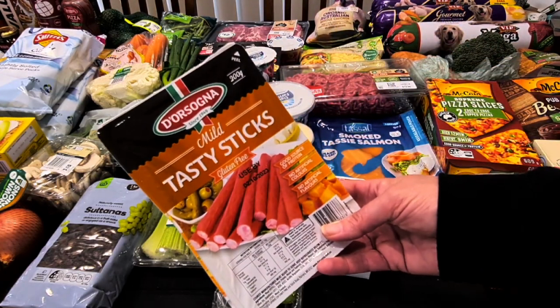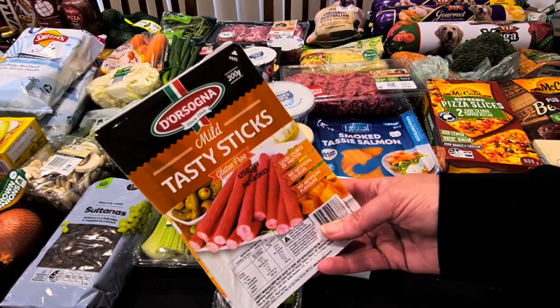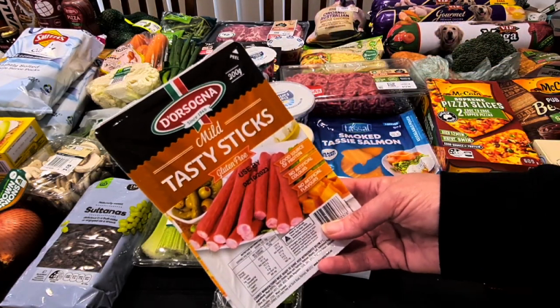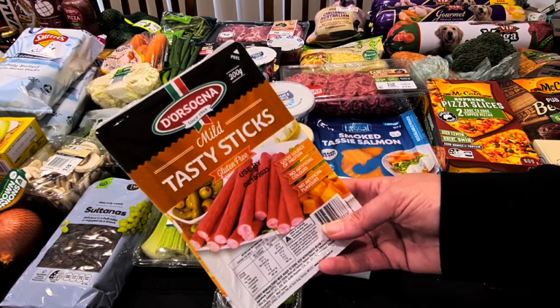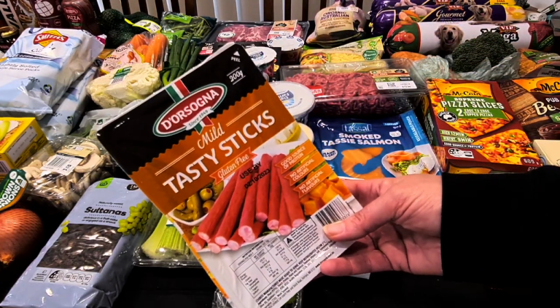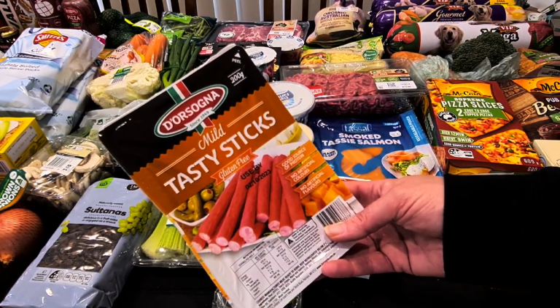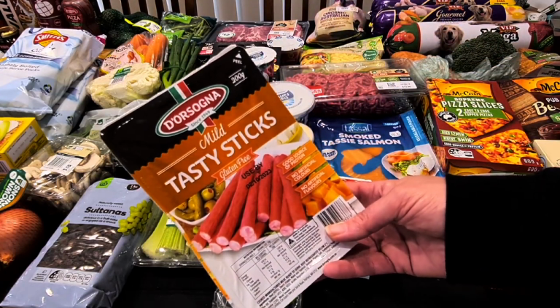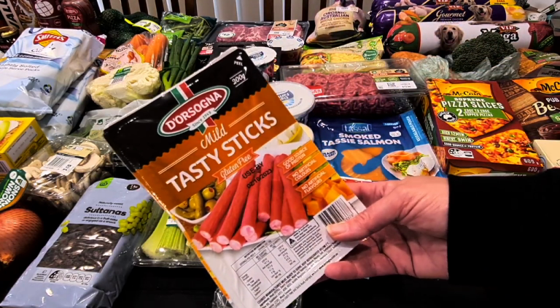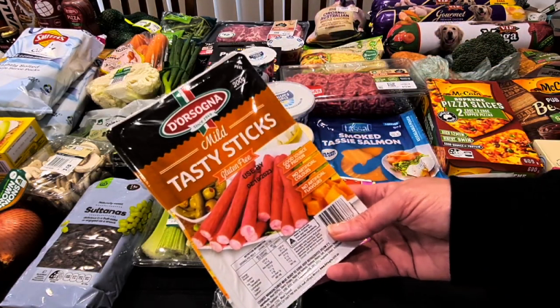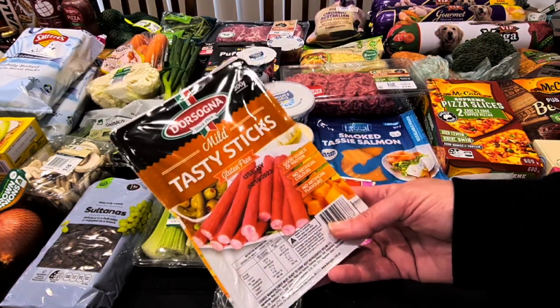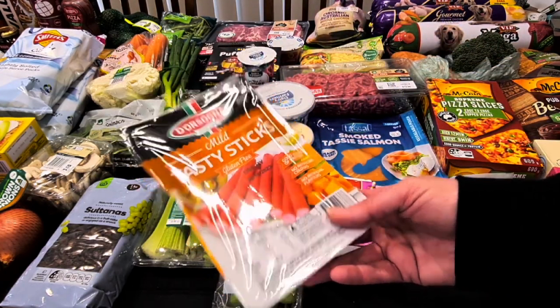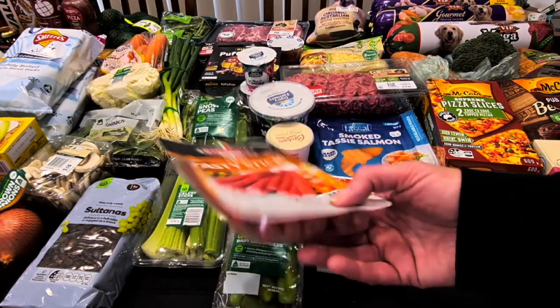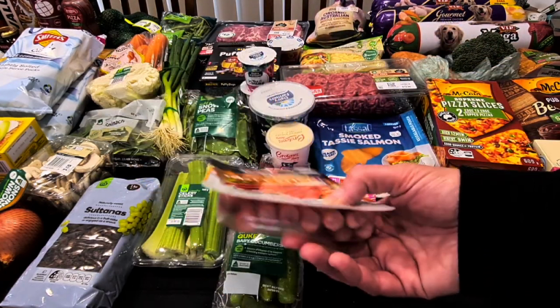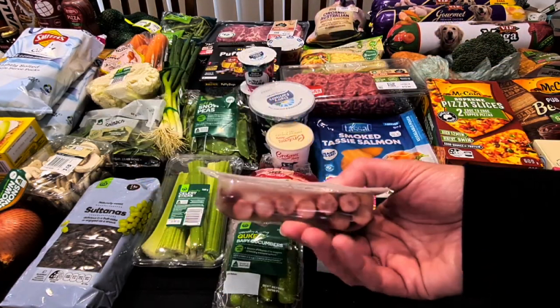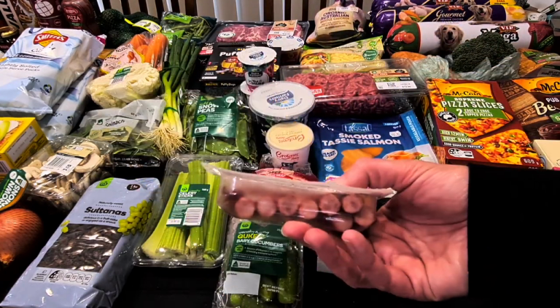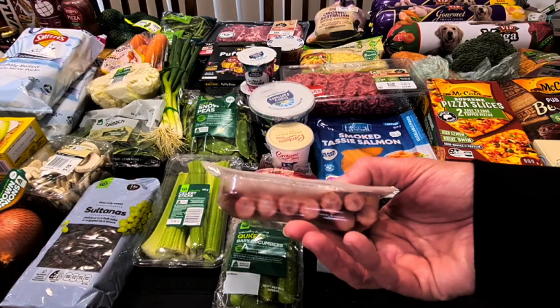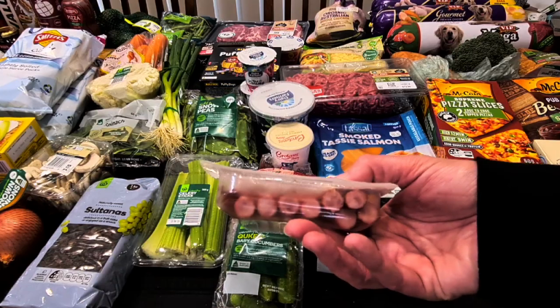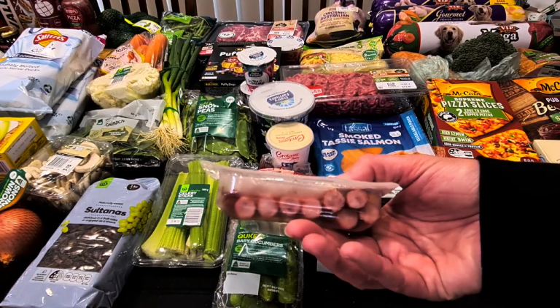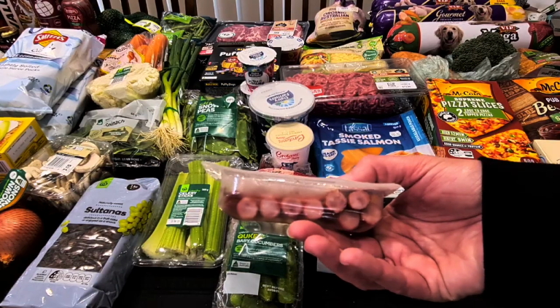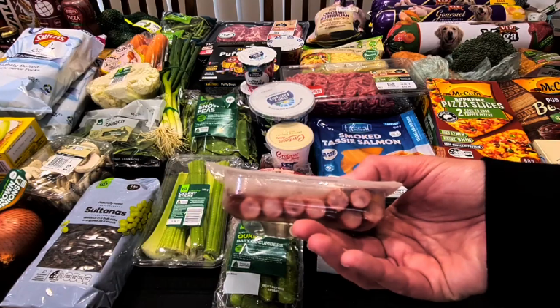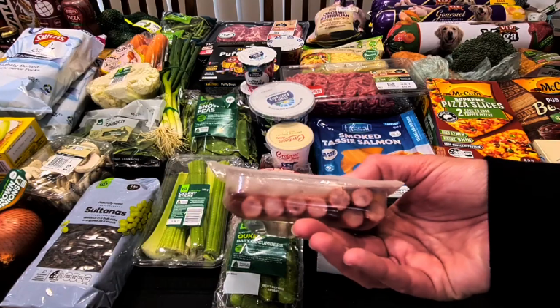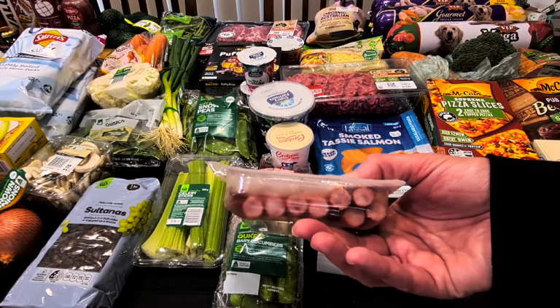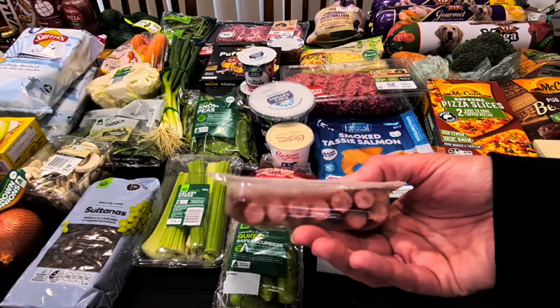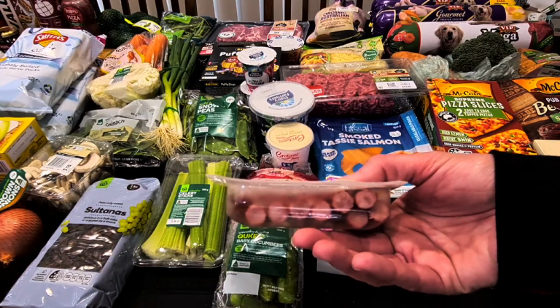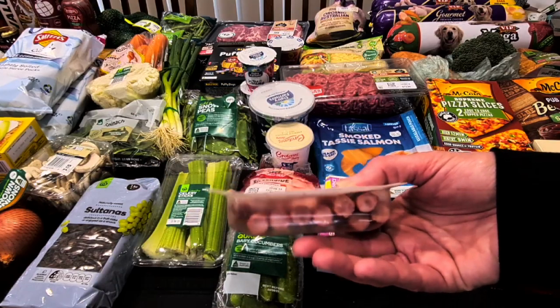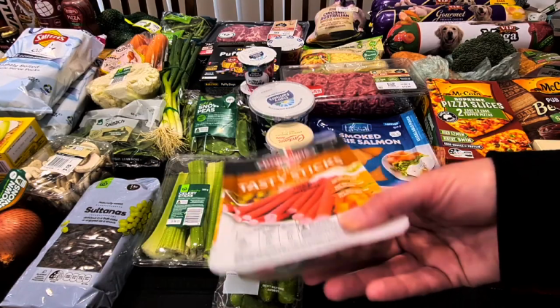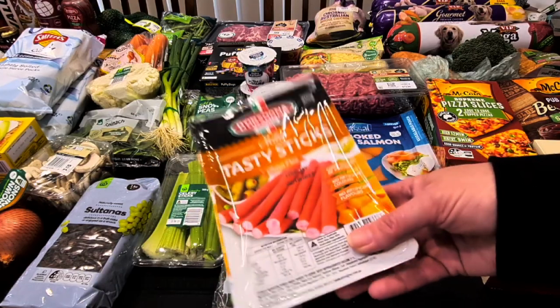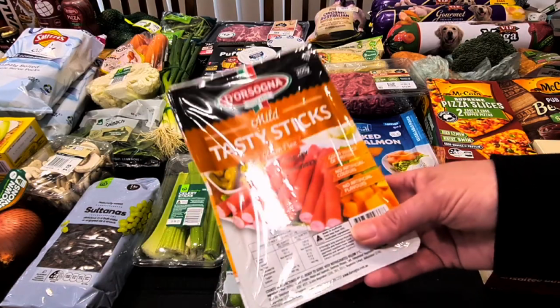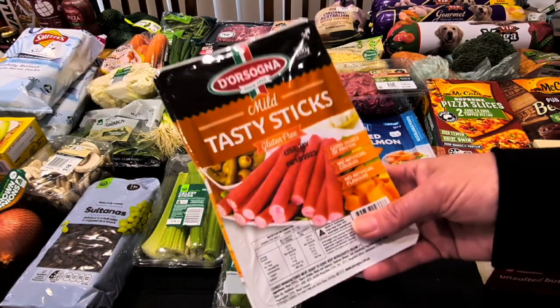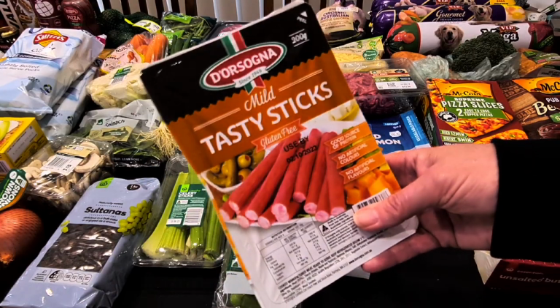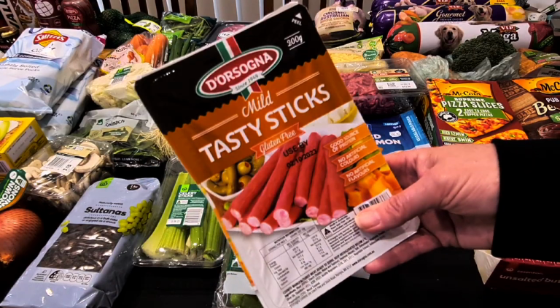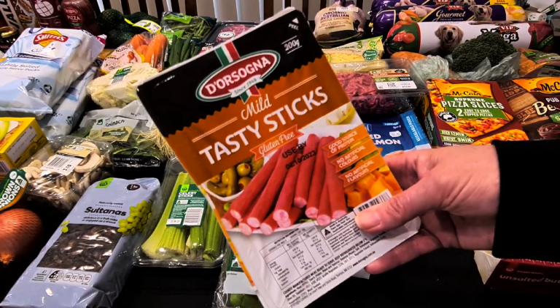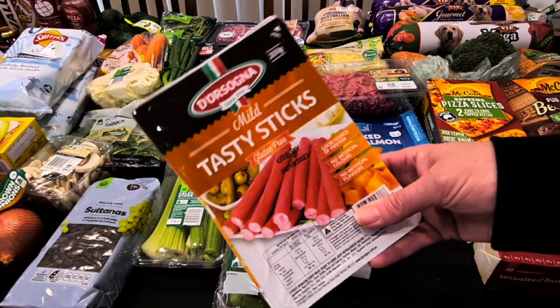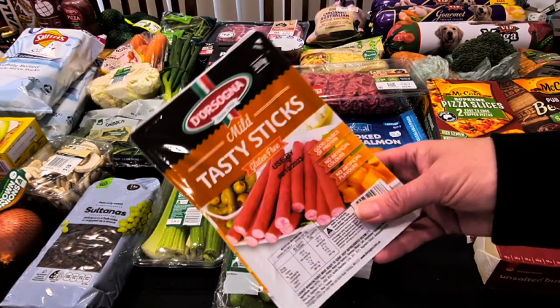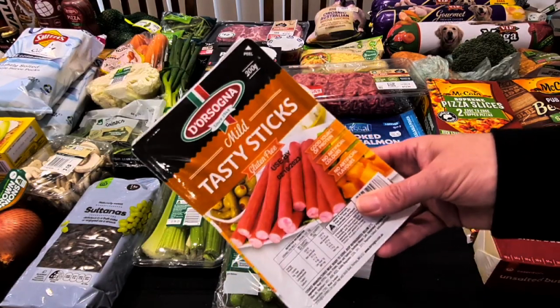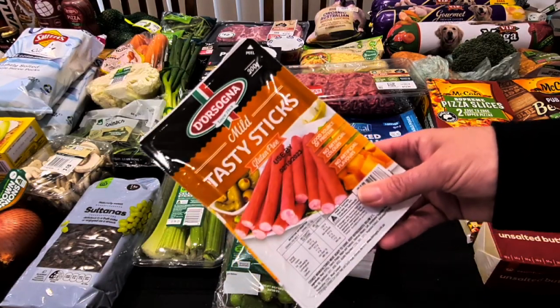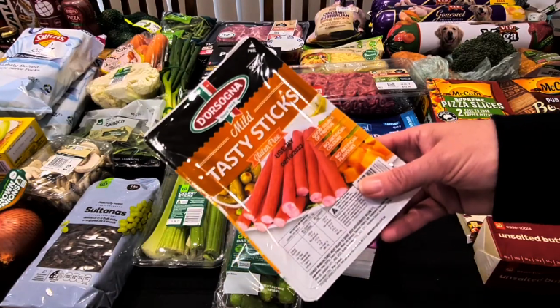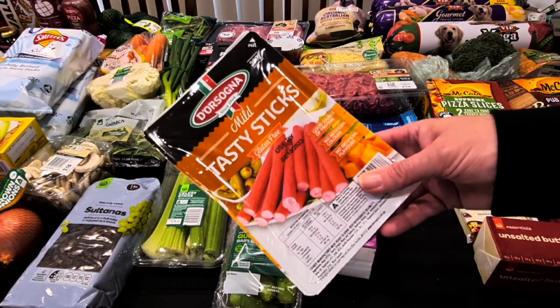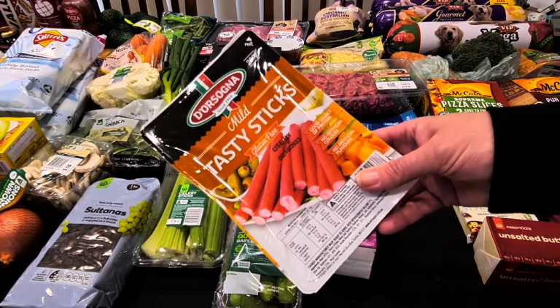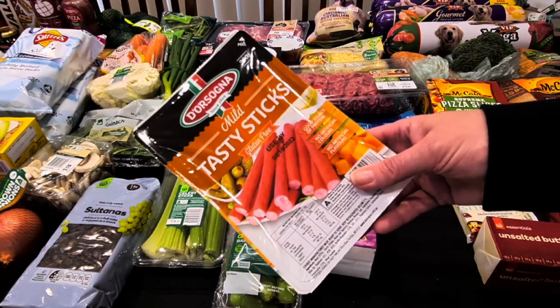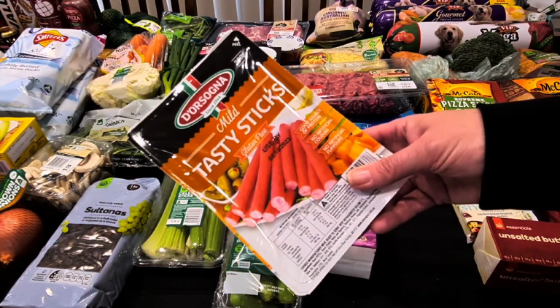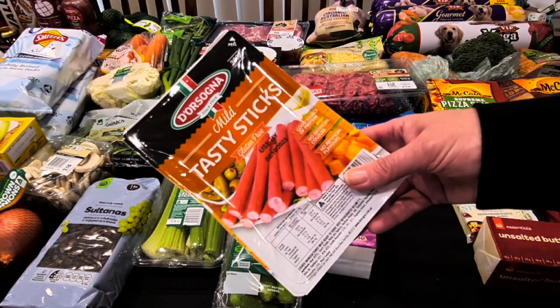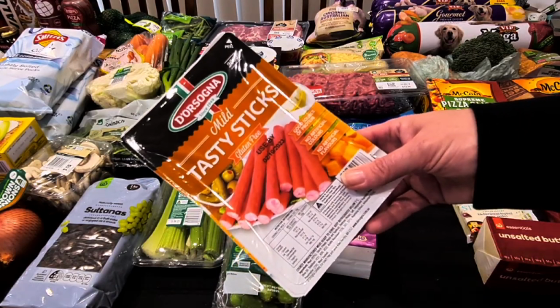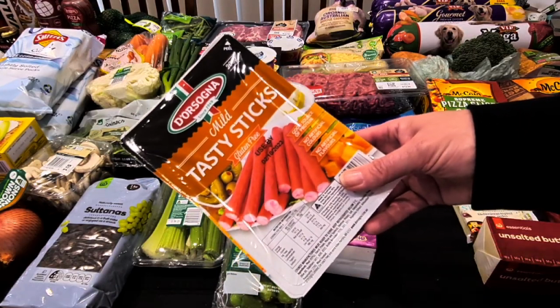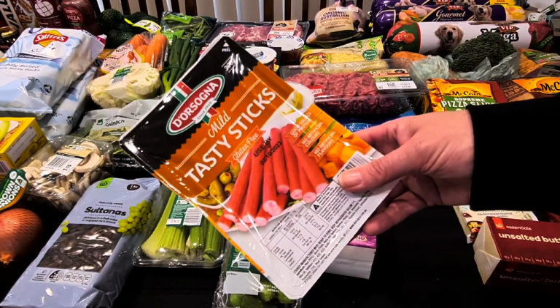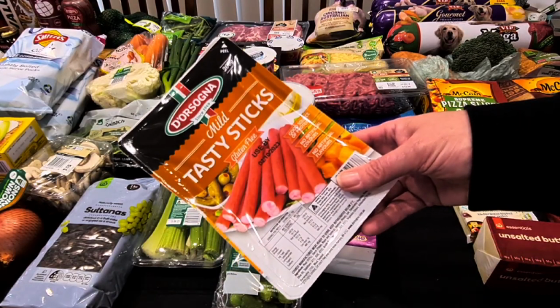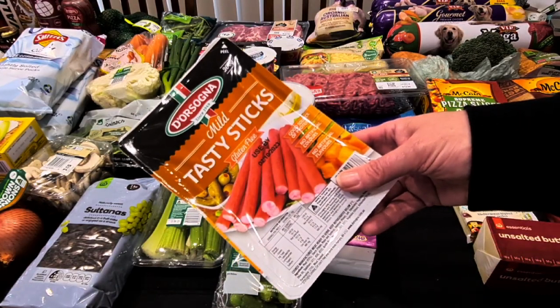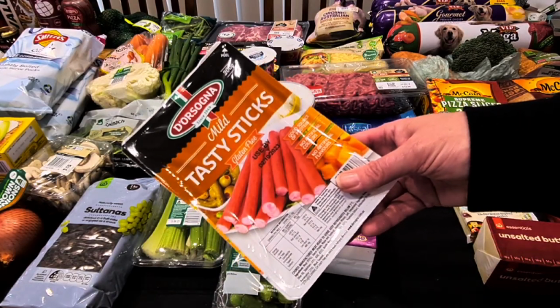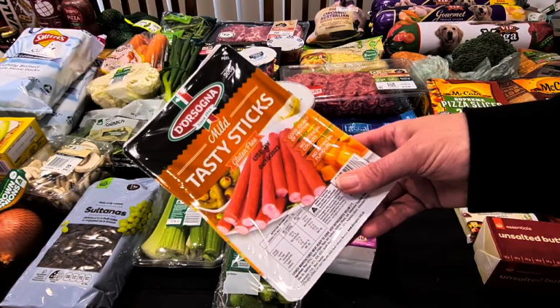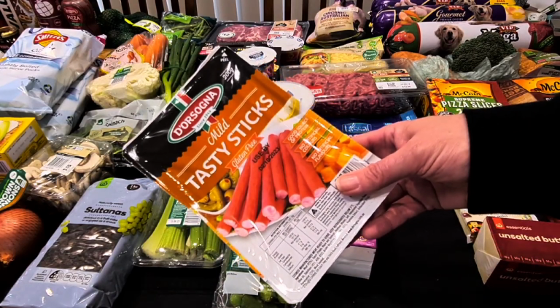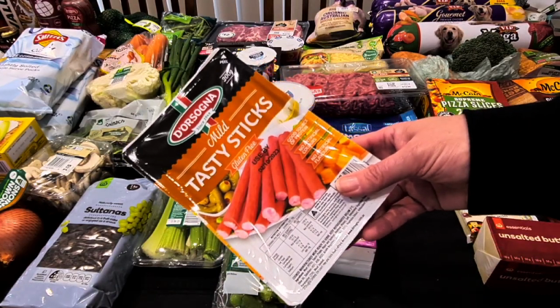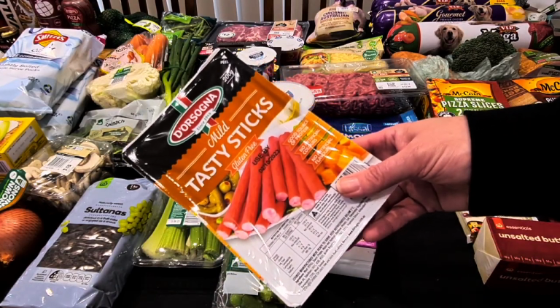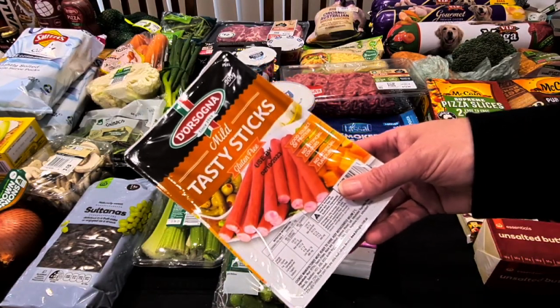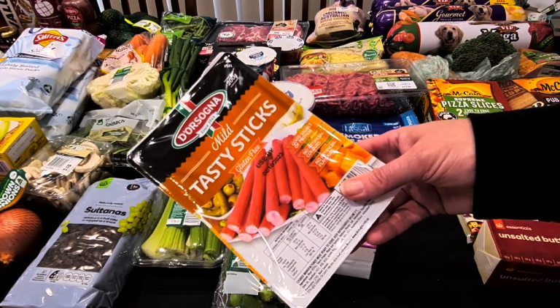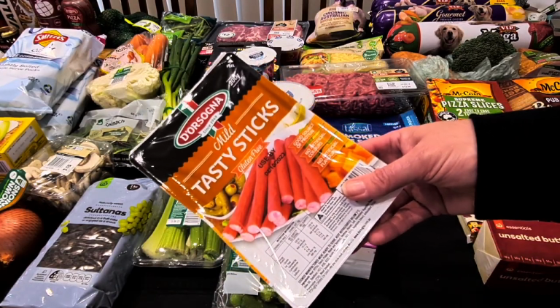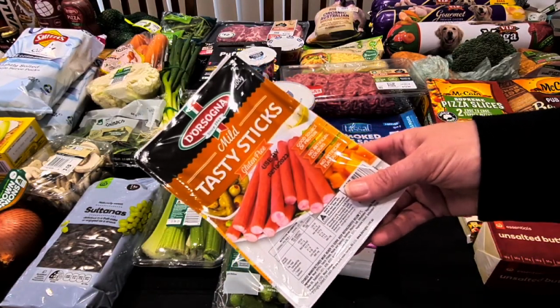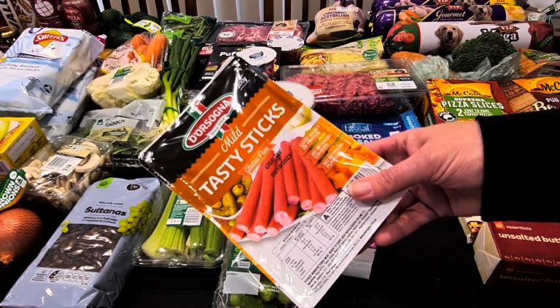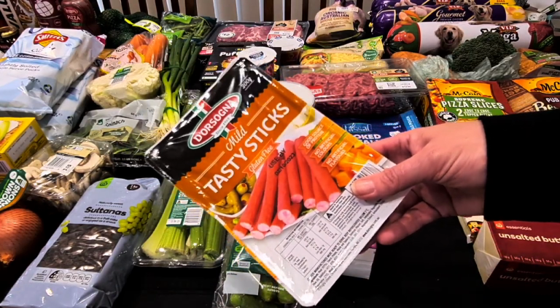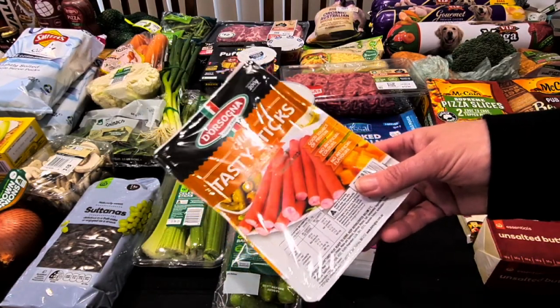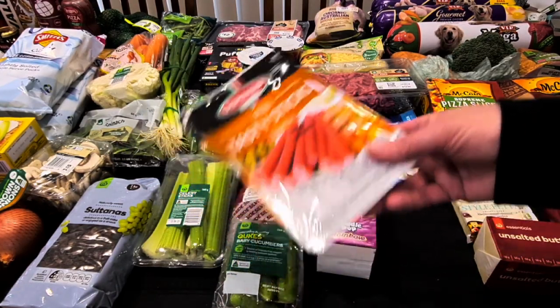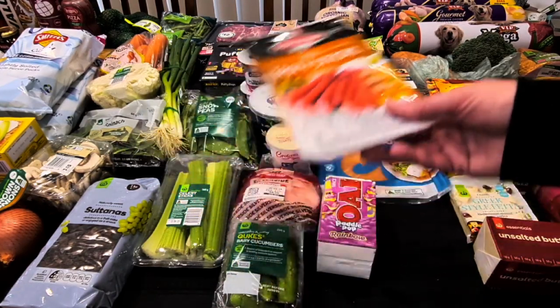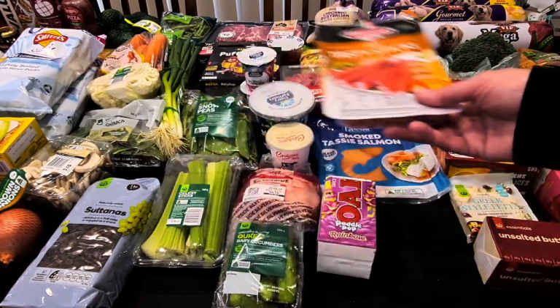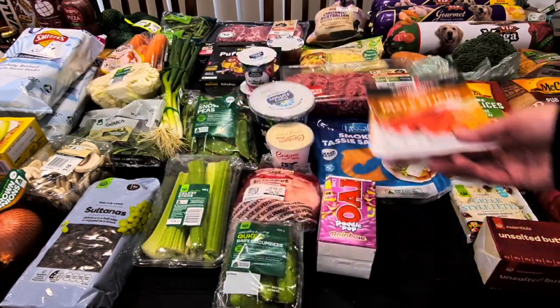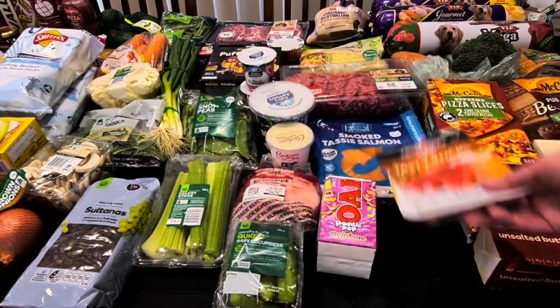Tassonia Mild Tasty — just a 200-gram packet today. We still have some in the fridge. They were $7.40.